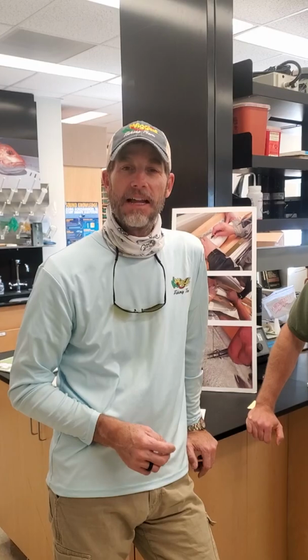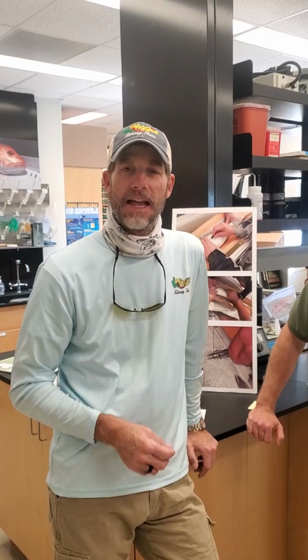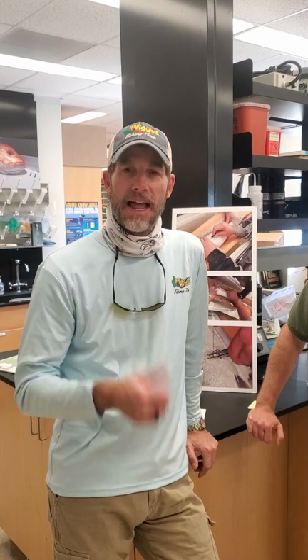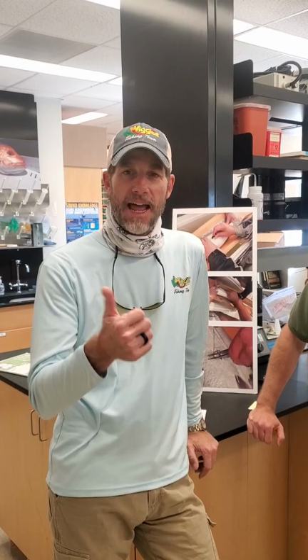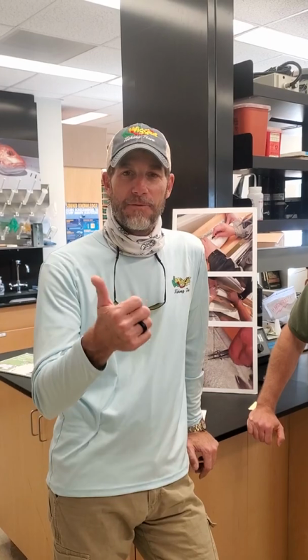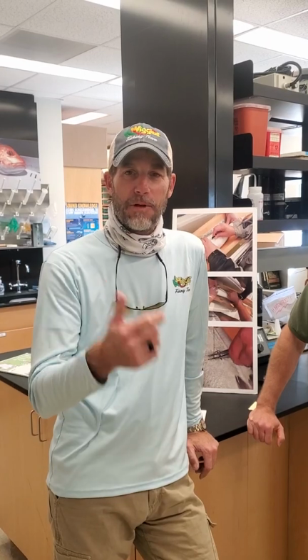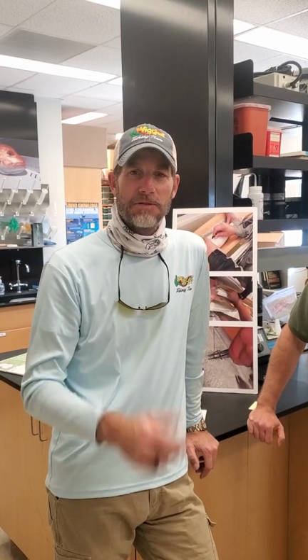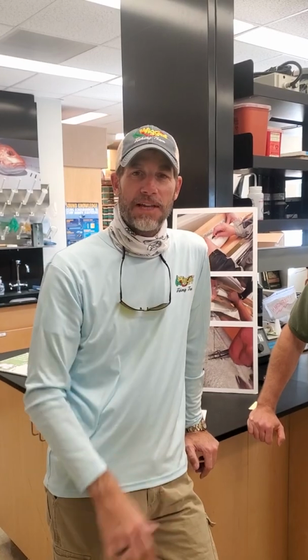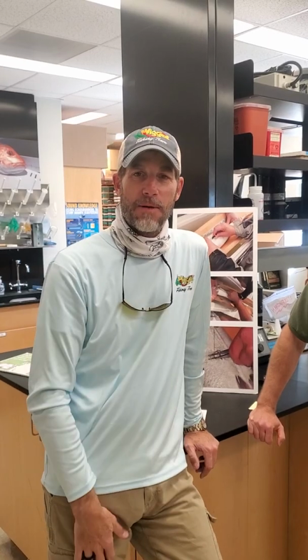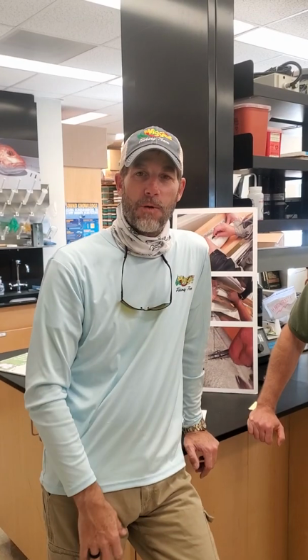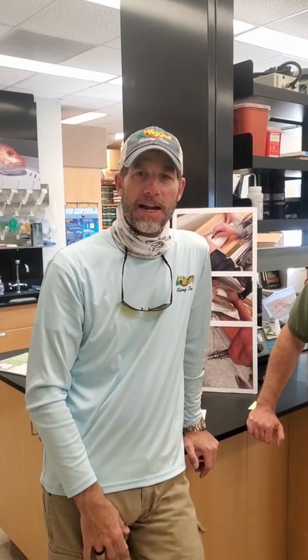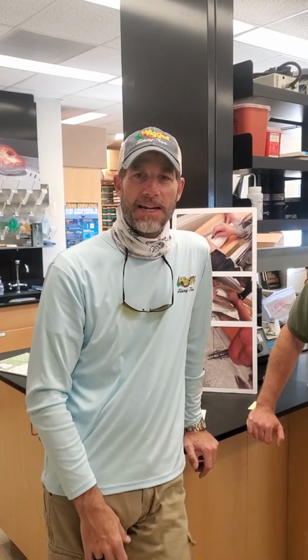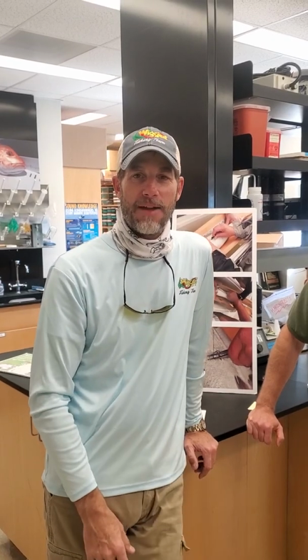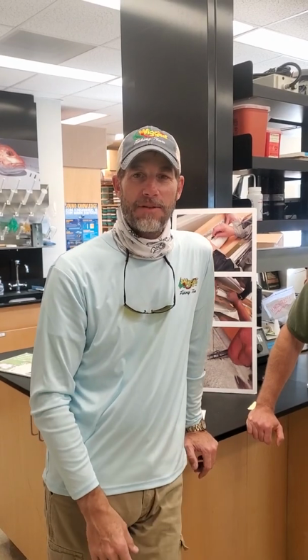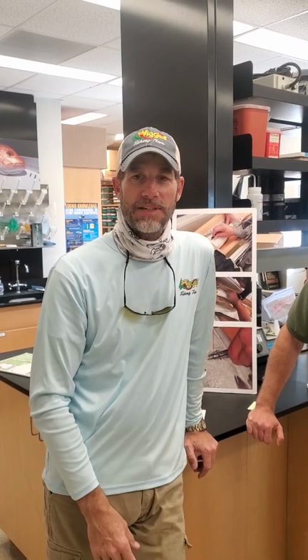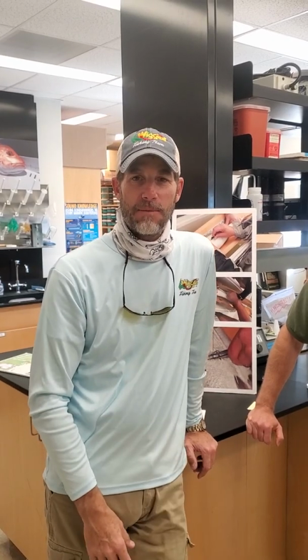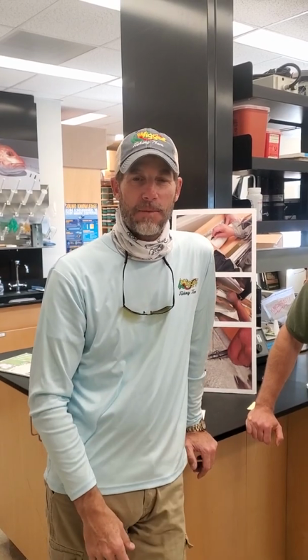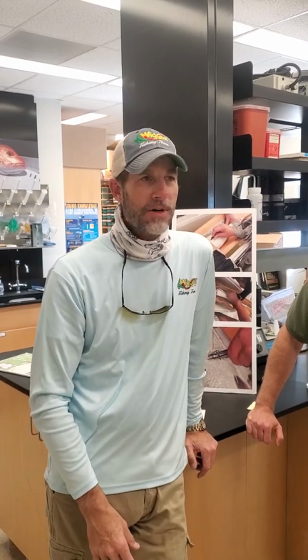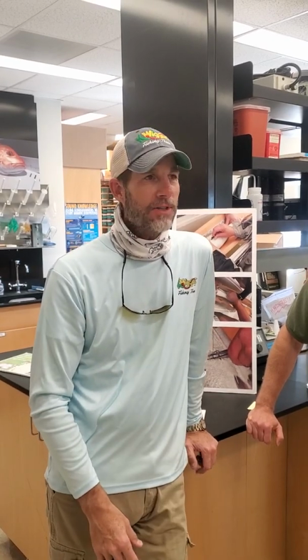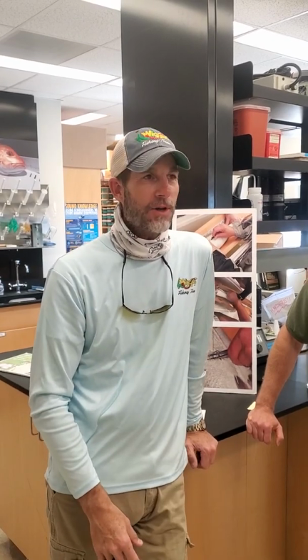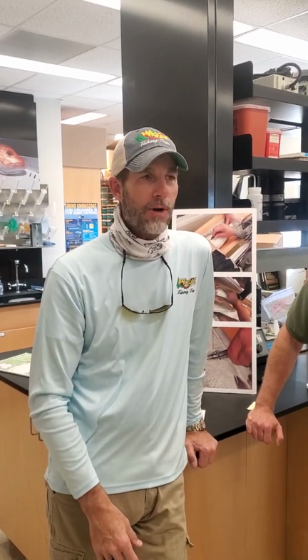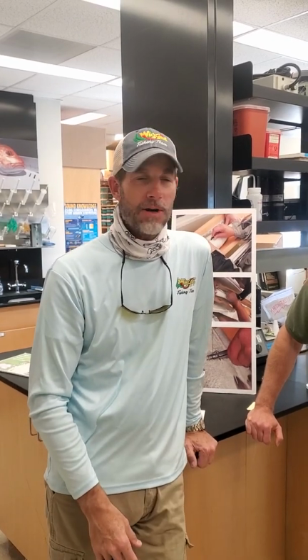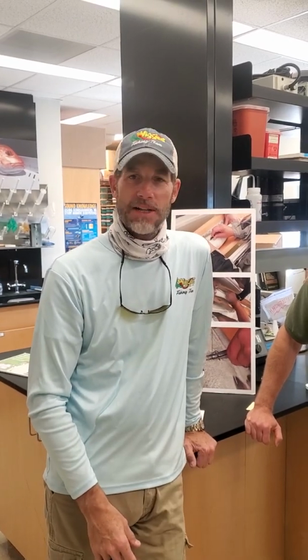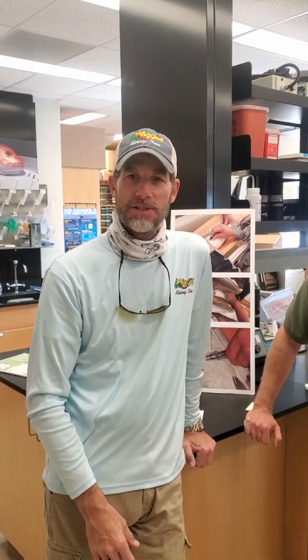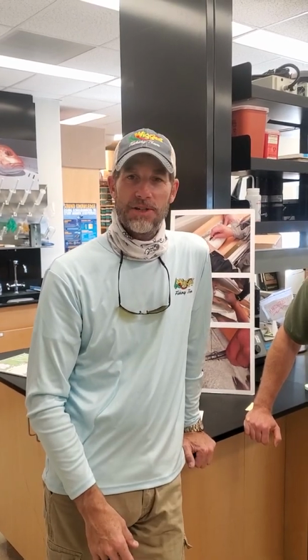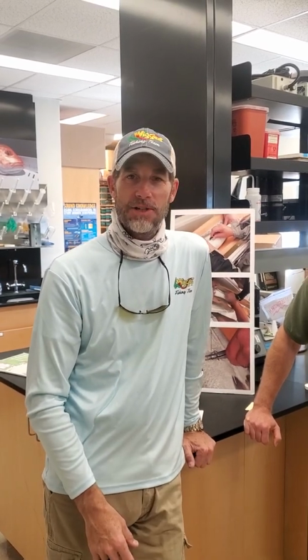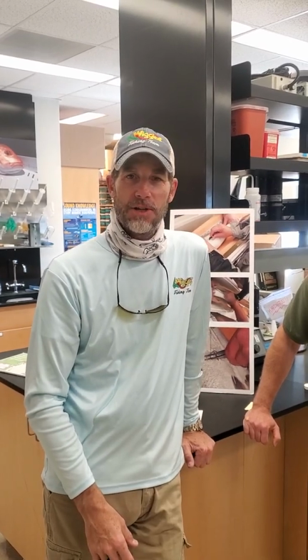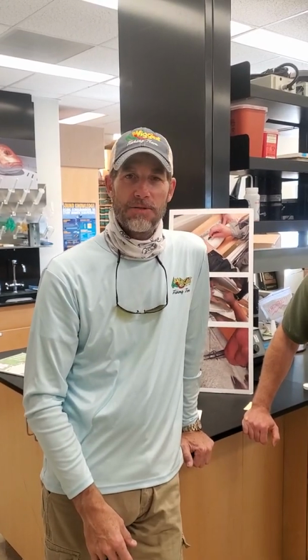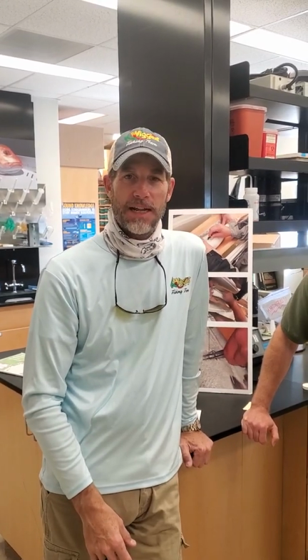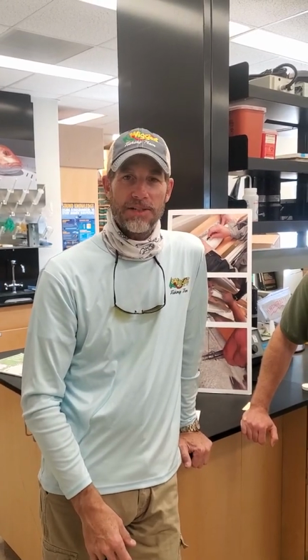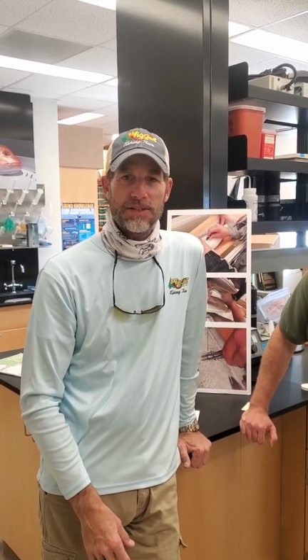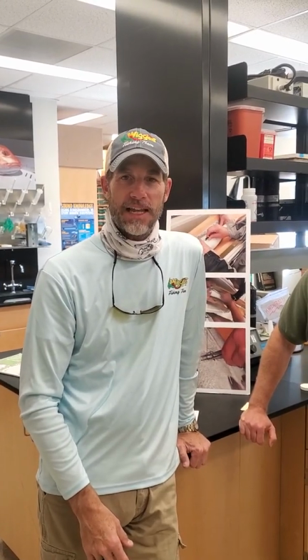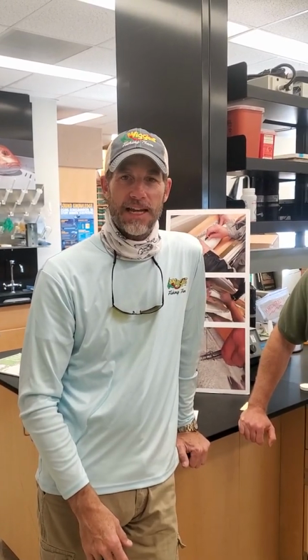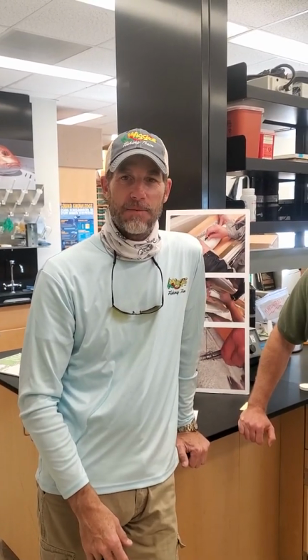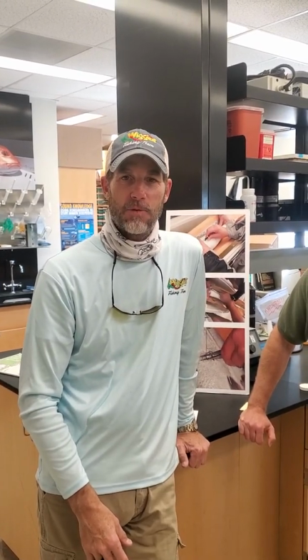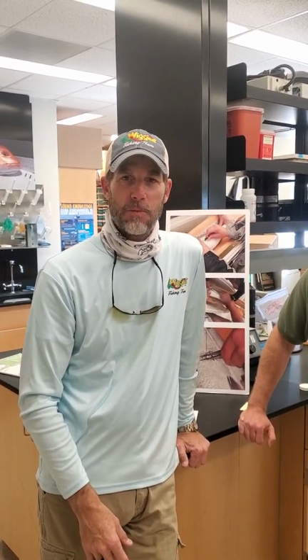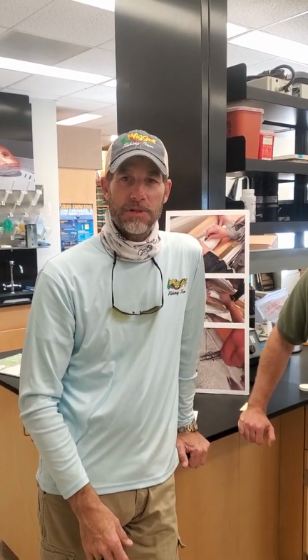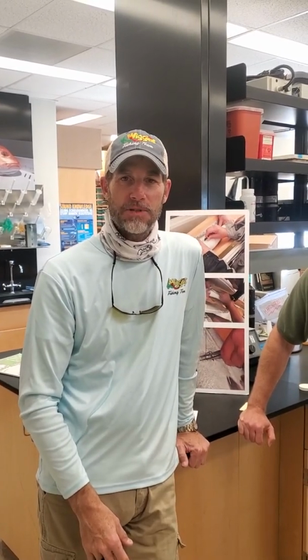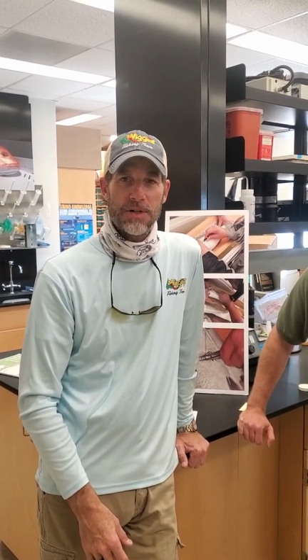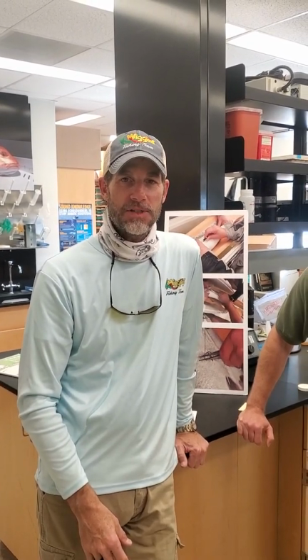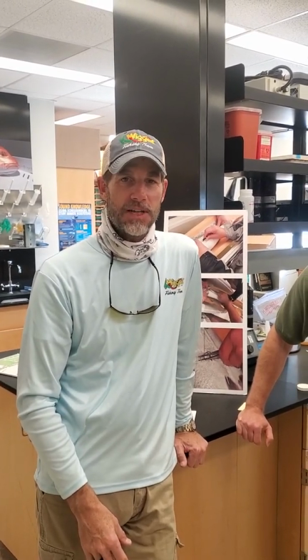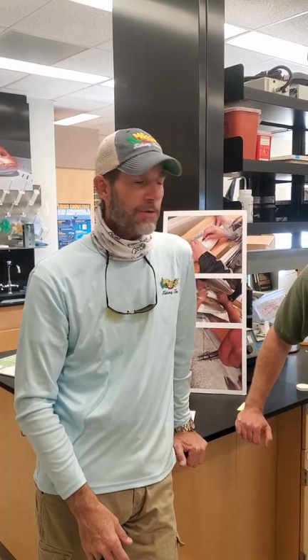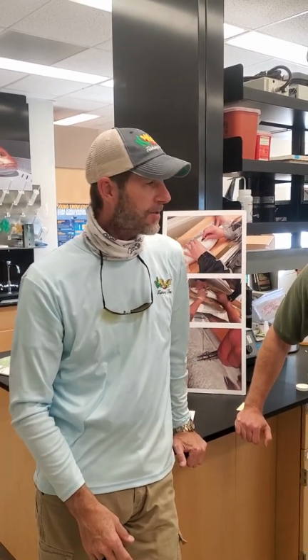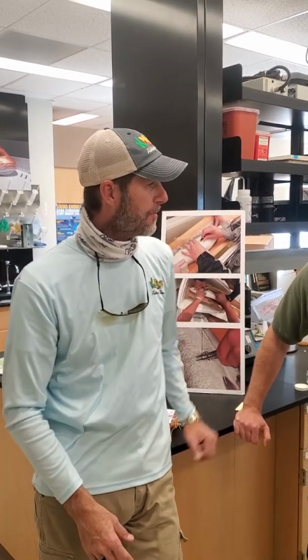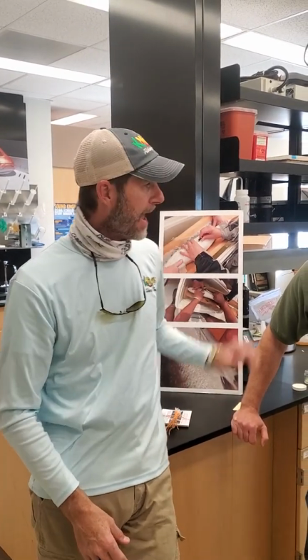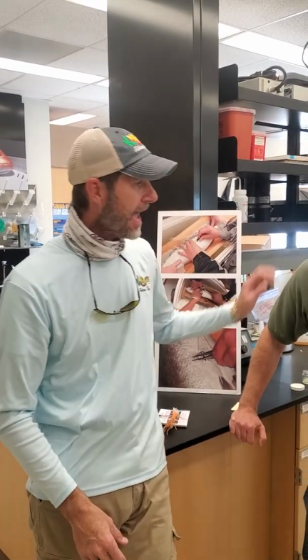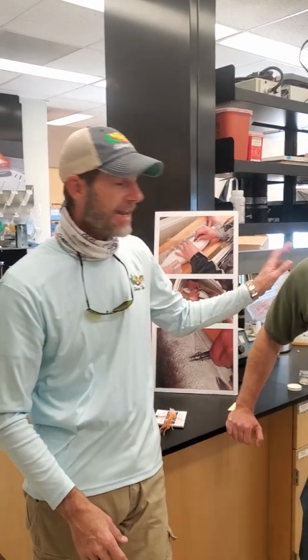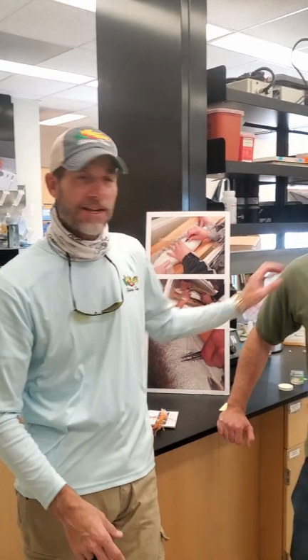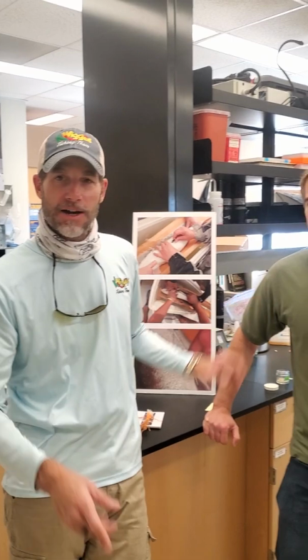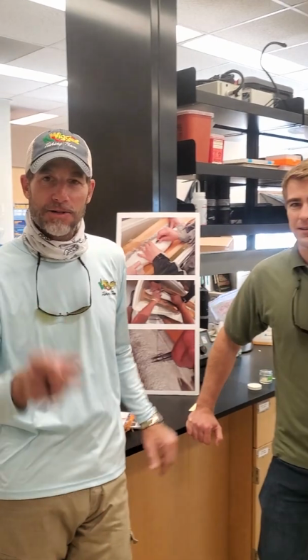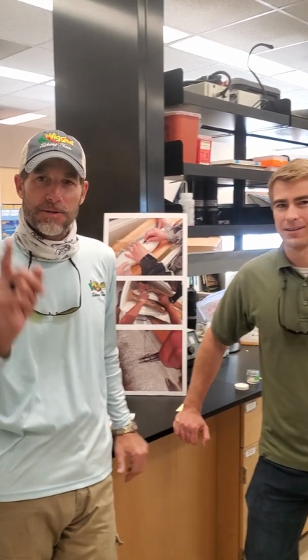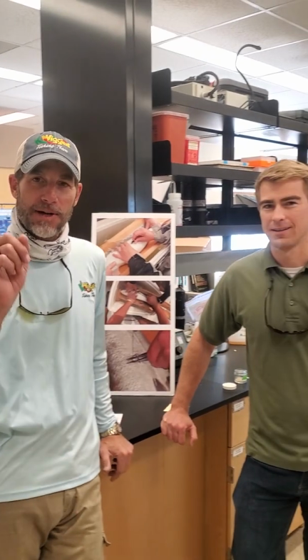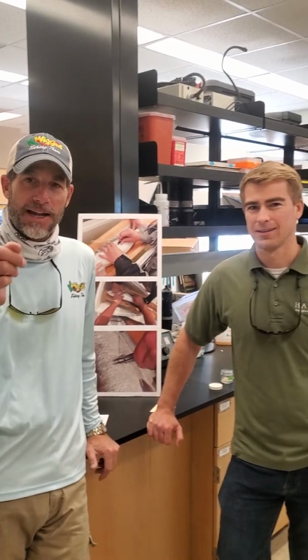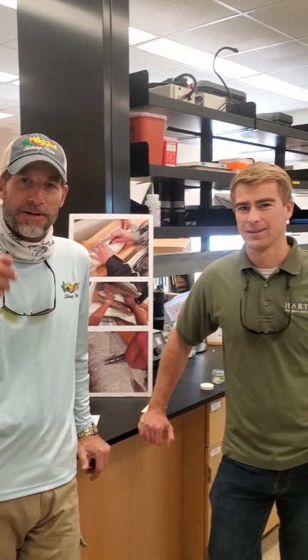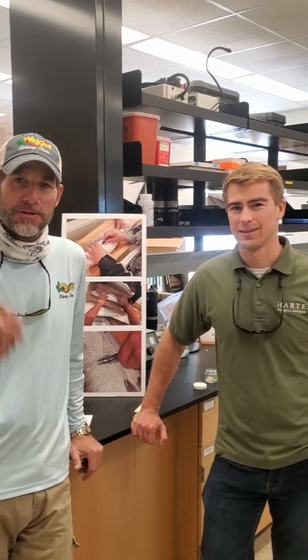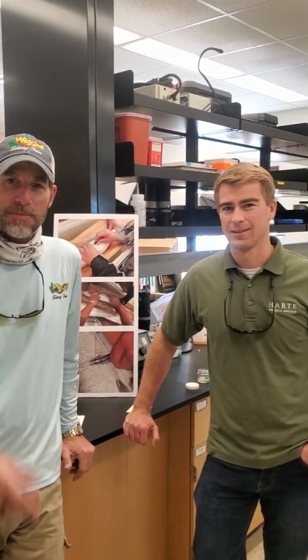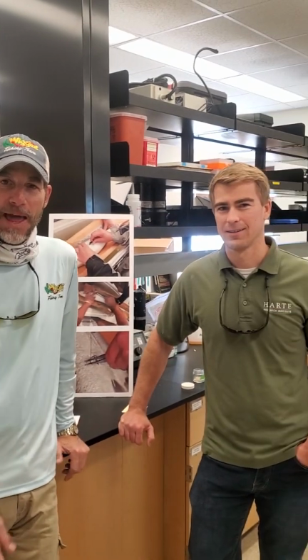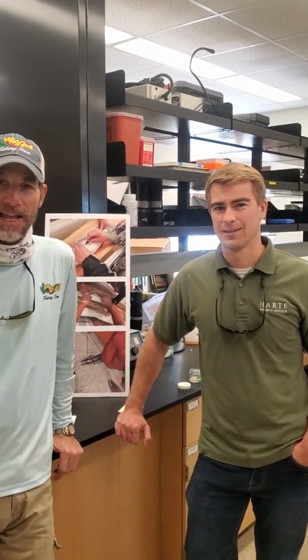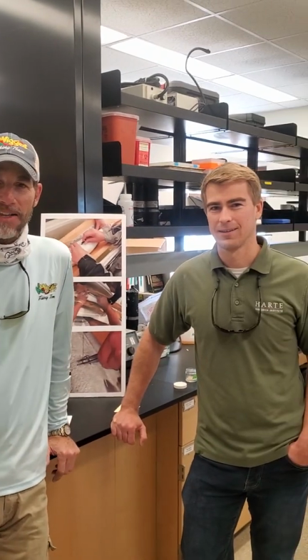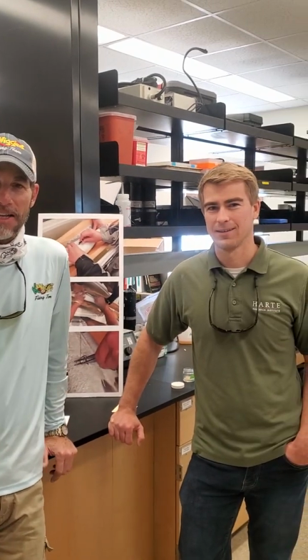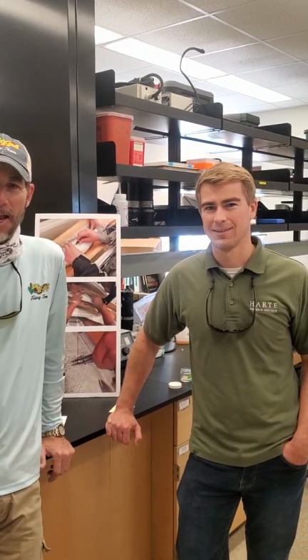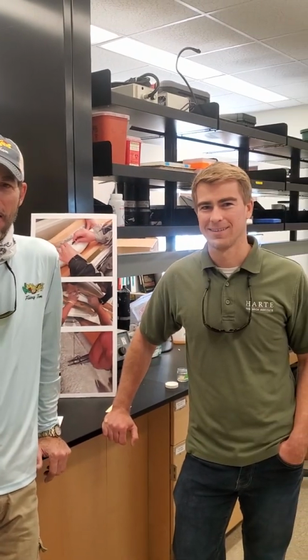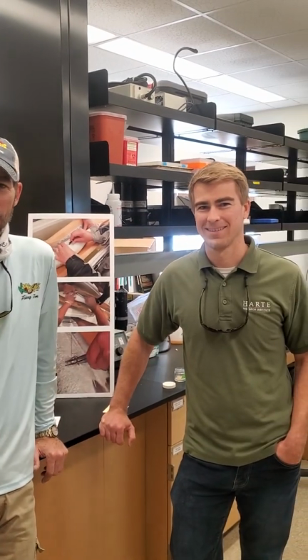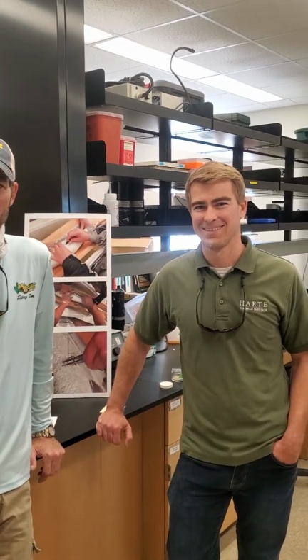Hi, this is Captain Wayne Davis. I'm up here at the Hart Institute, Texas A&M Corpus Christi, with Matt and Dr. Greg, who's manning the camera.